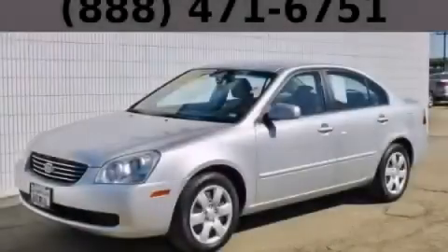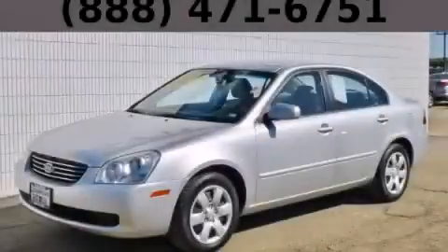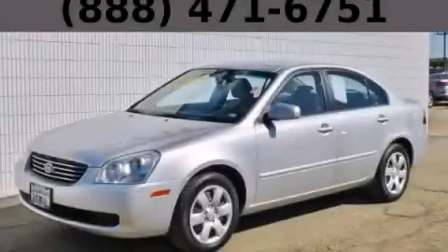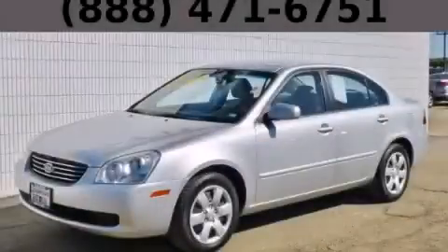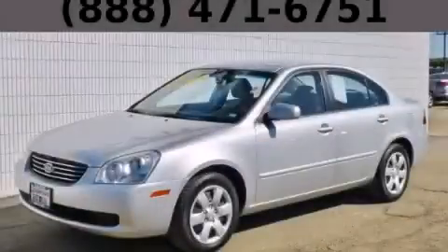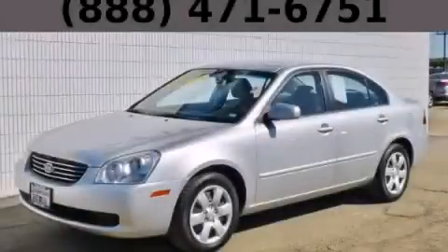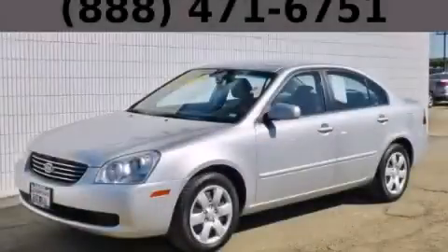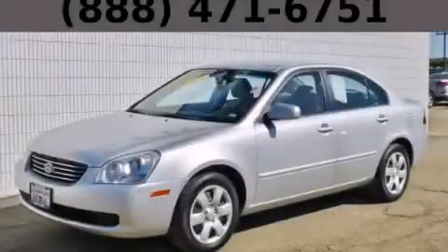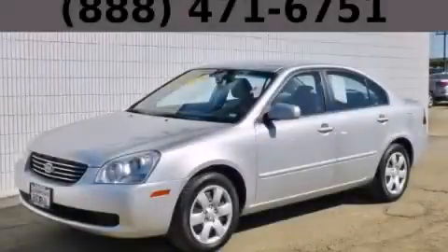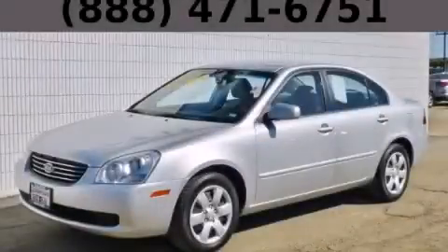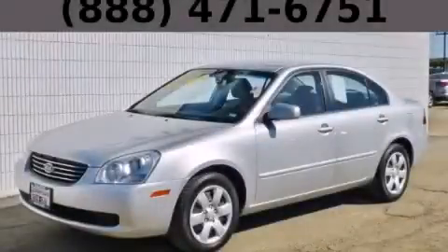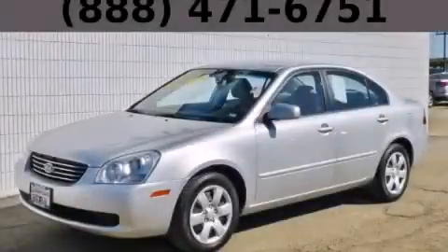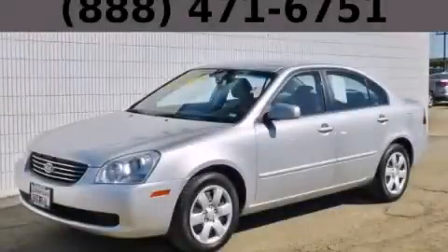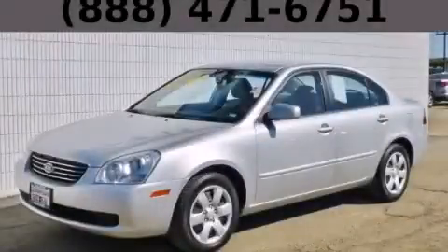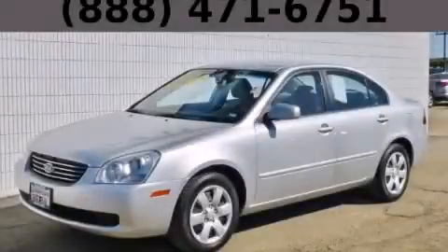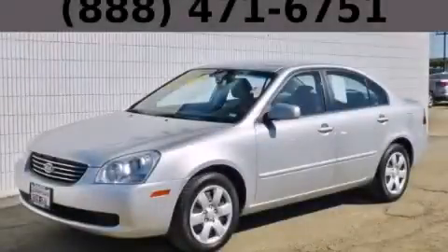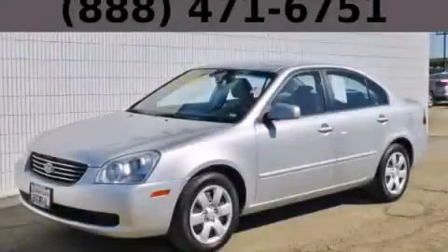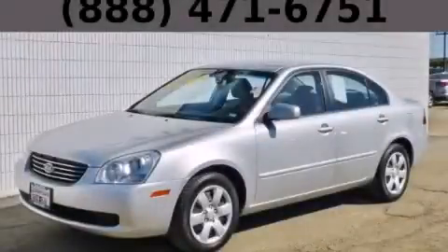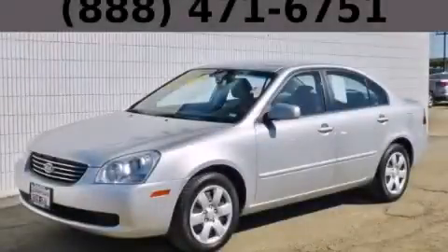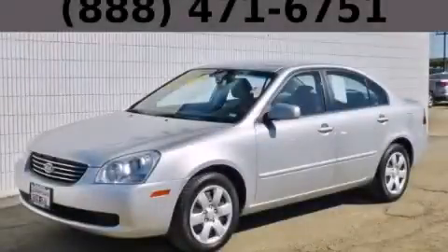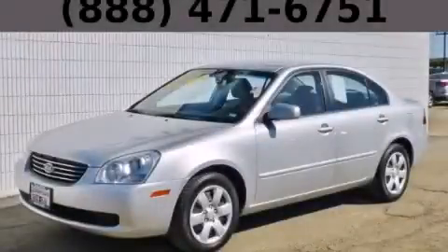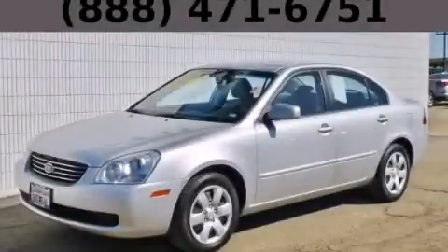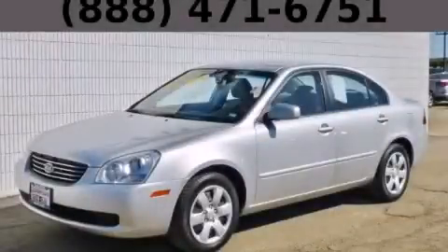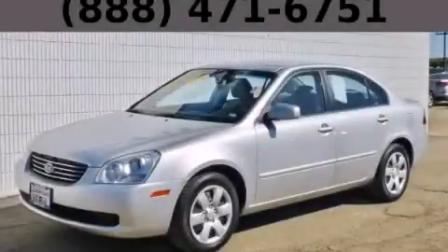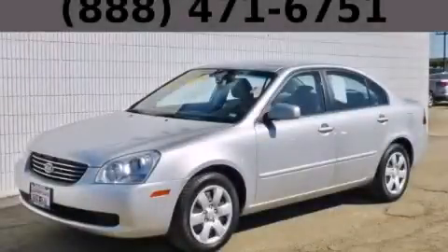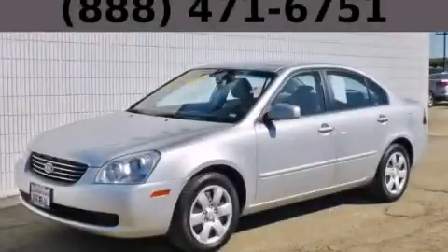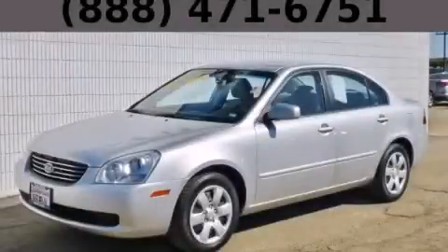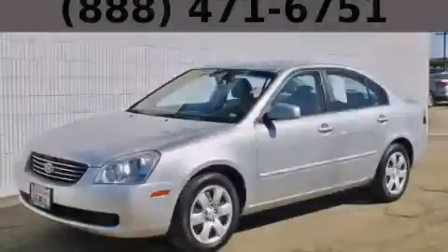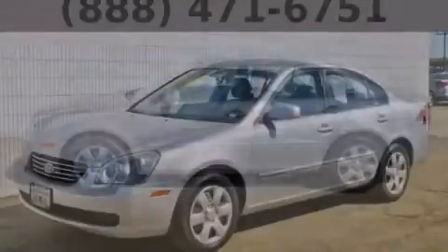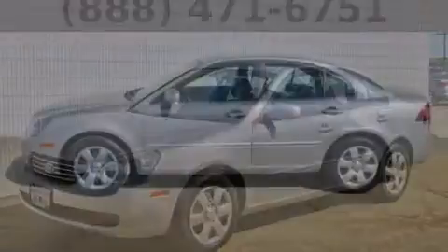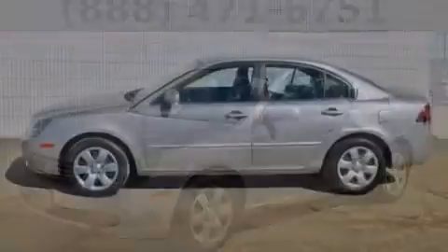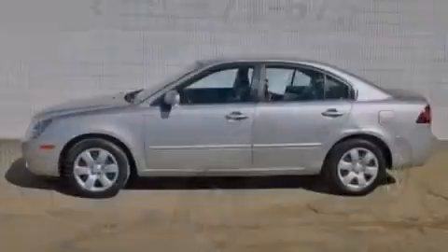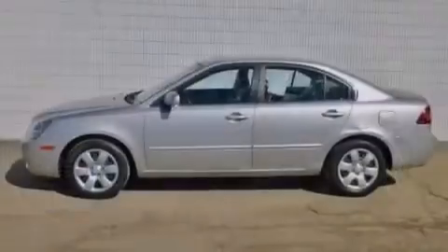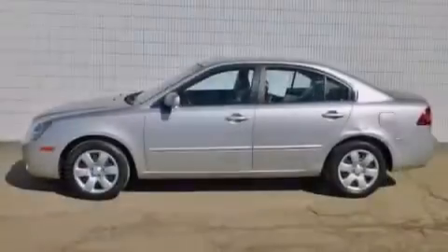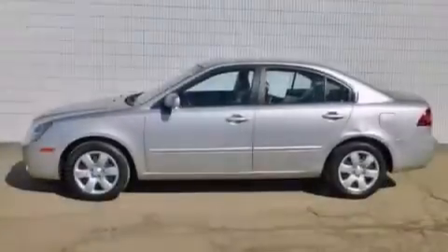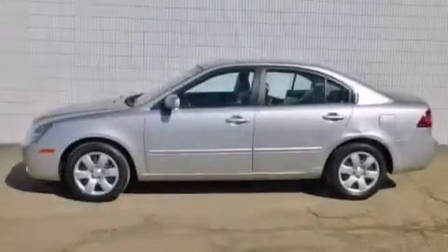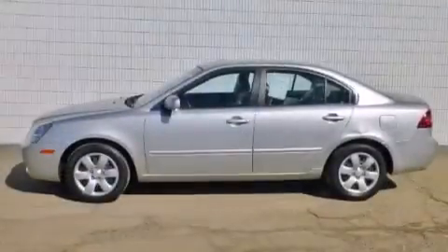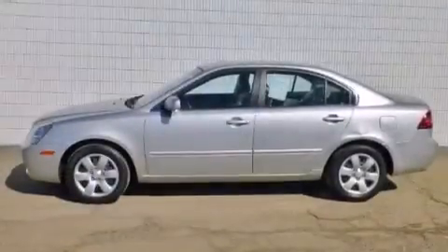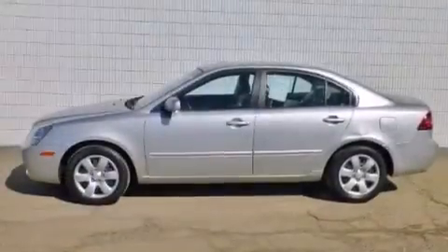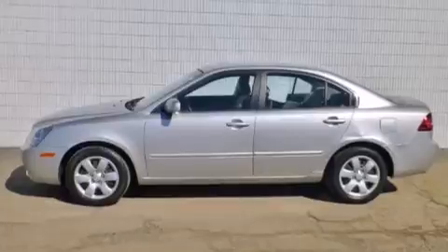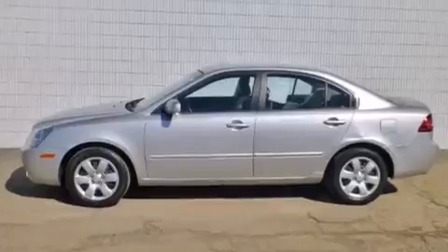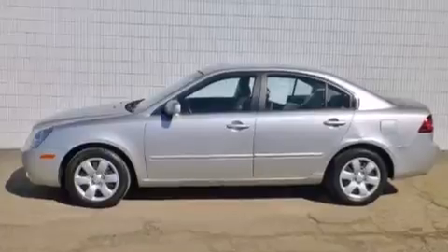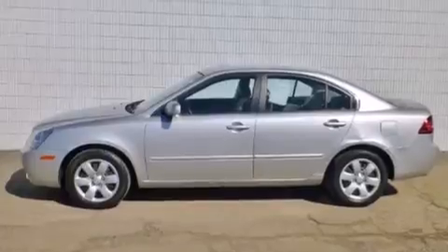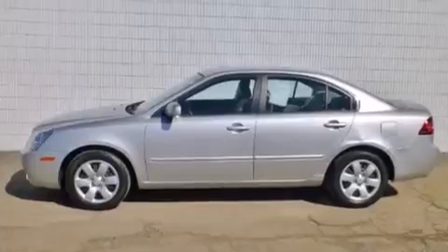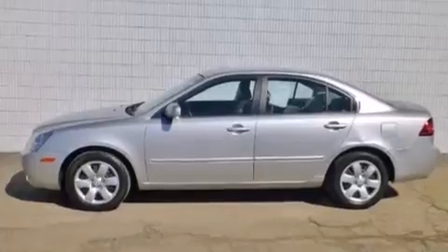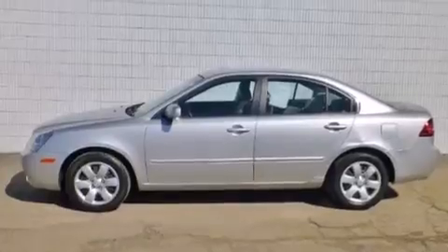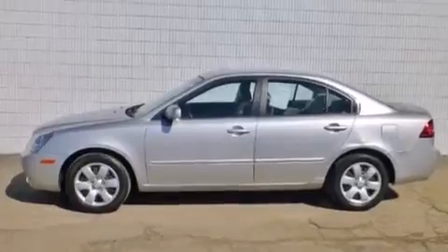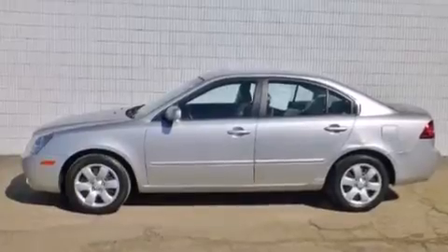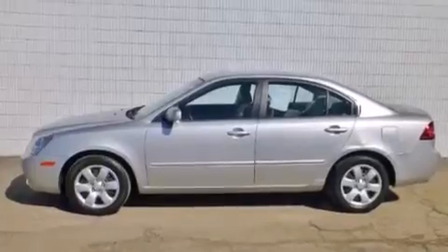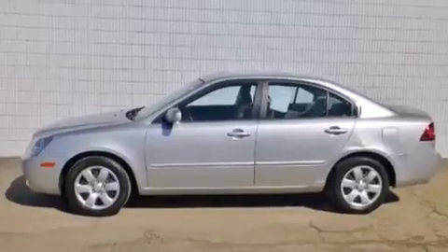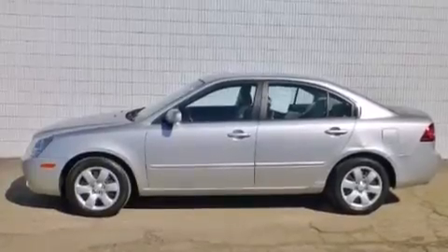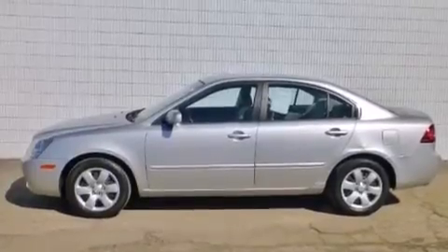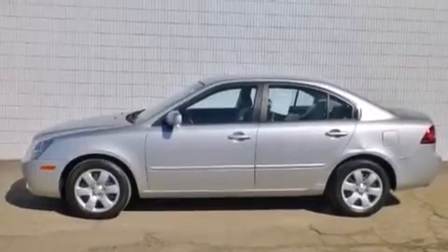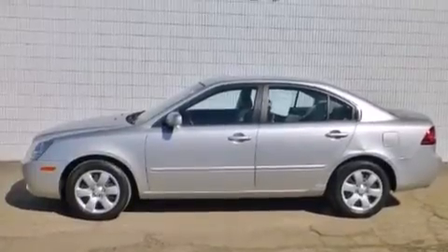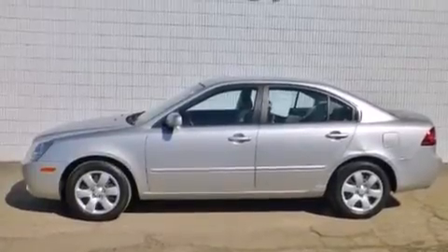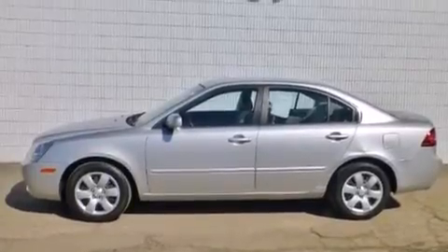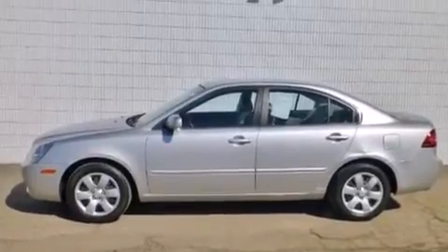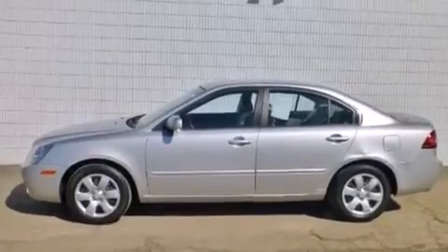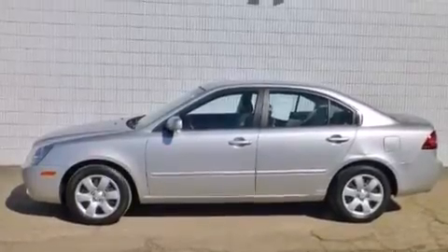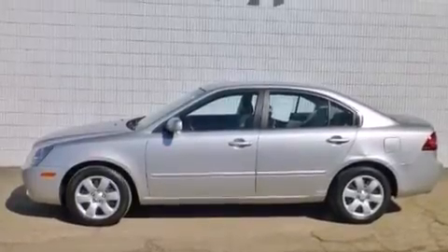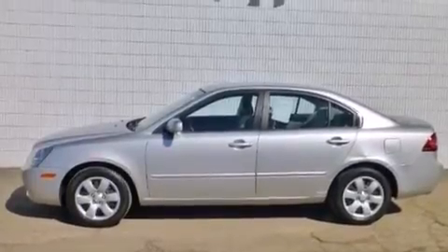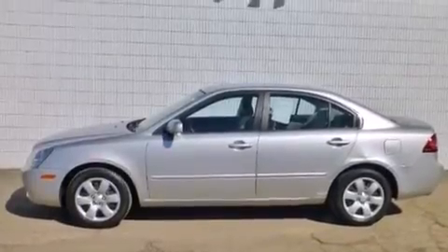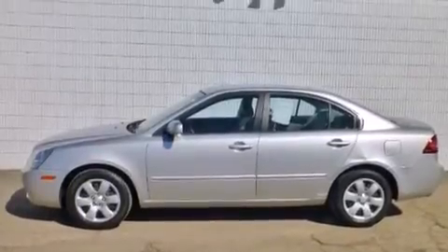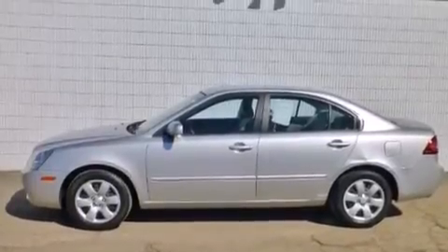This is a 2007 Kia Optima. It has a 2.4-liter four-cylinder engine and an automatic transmission.